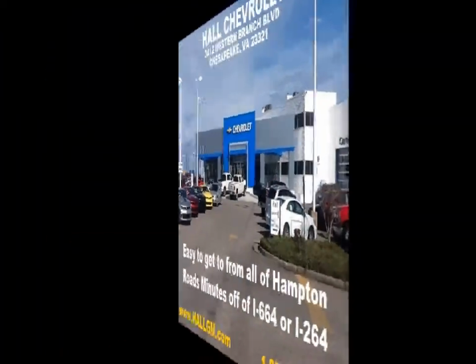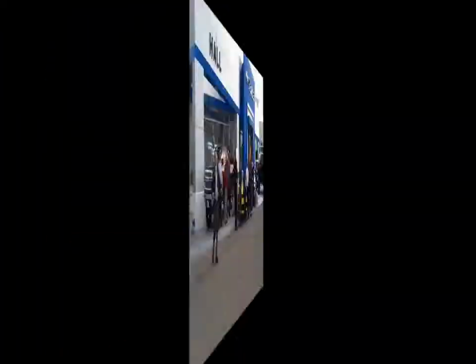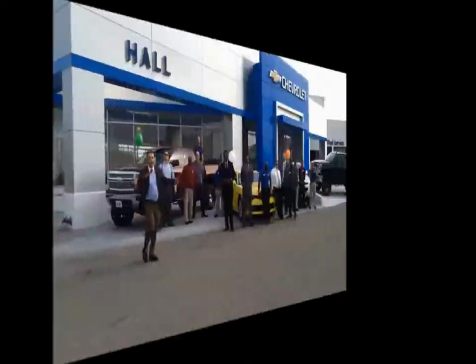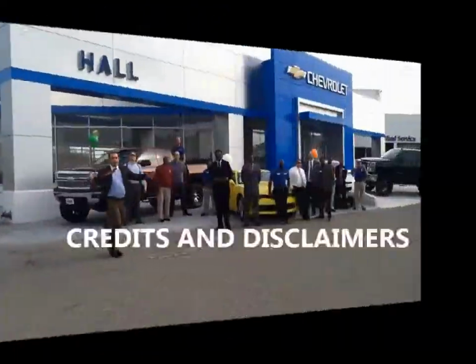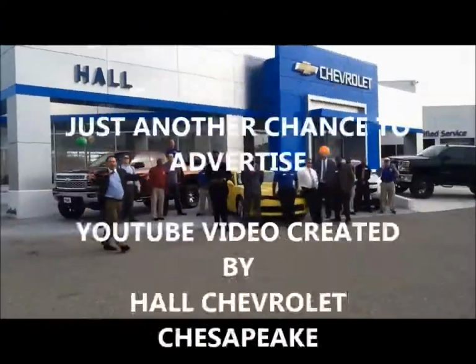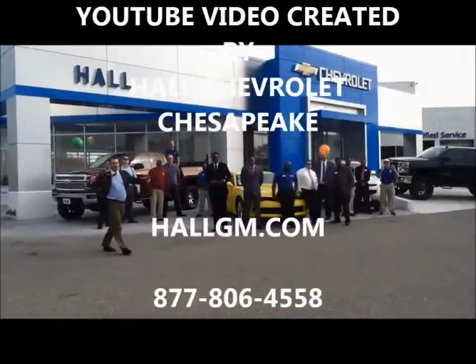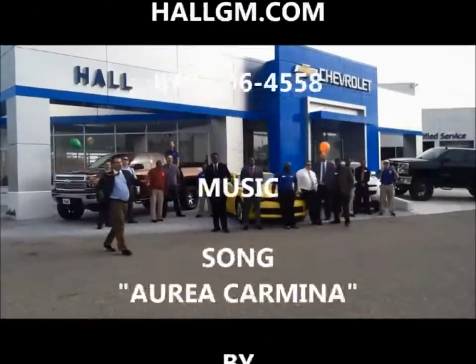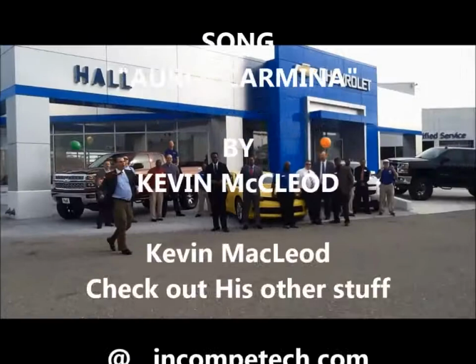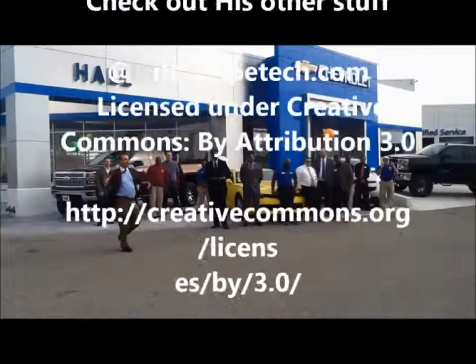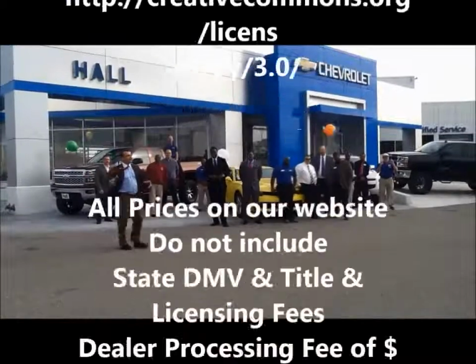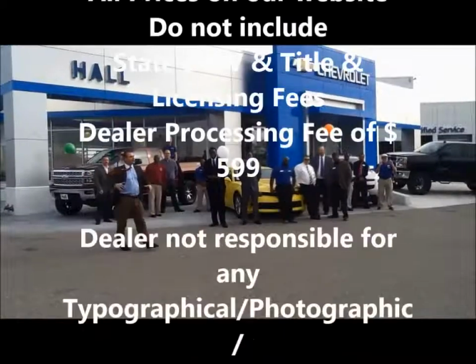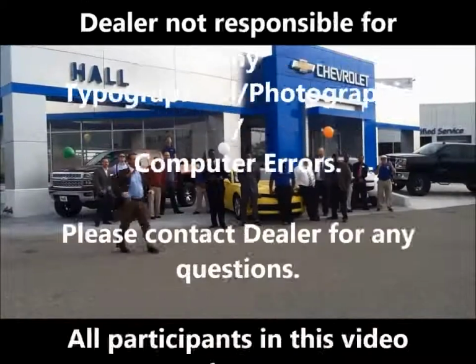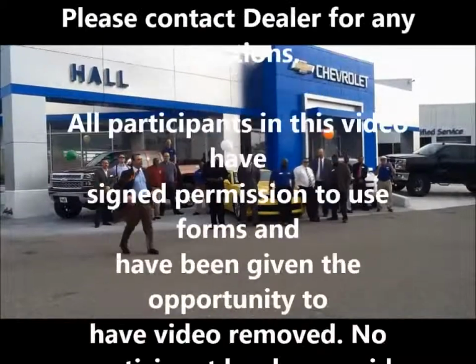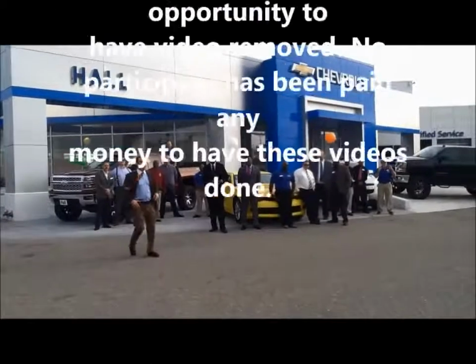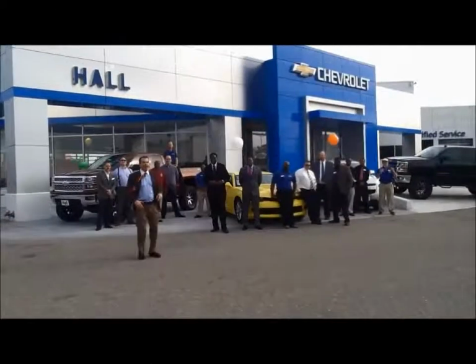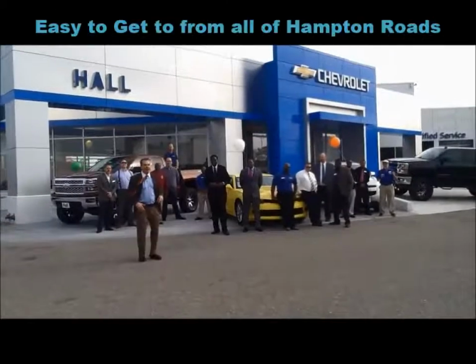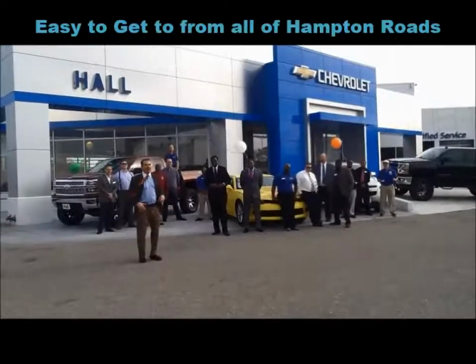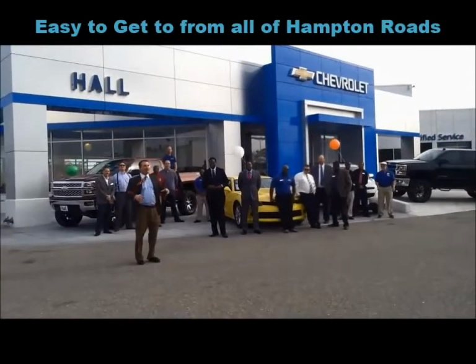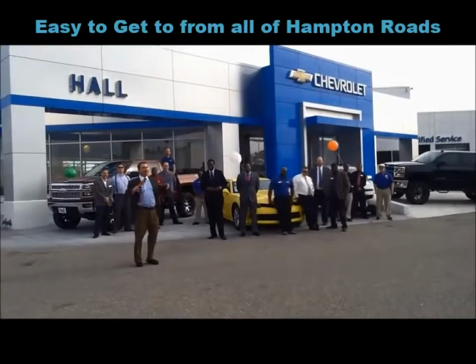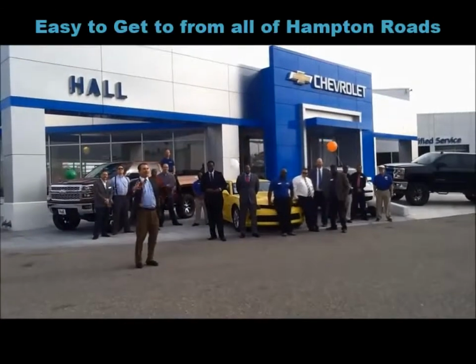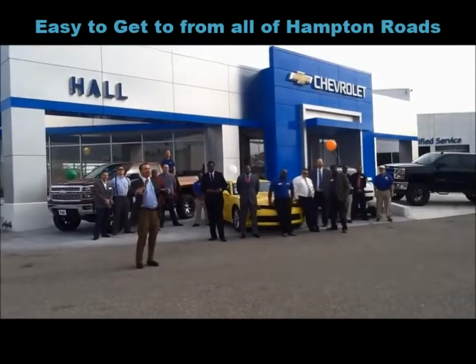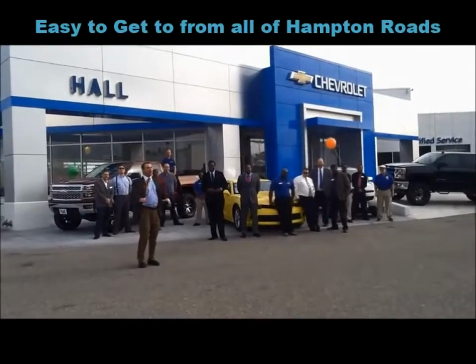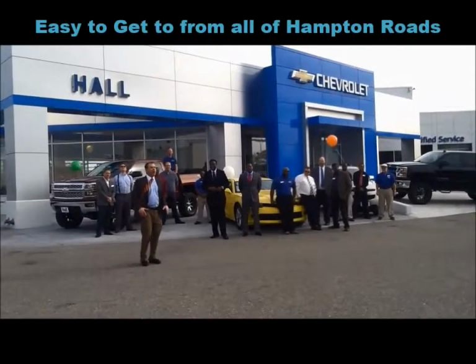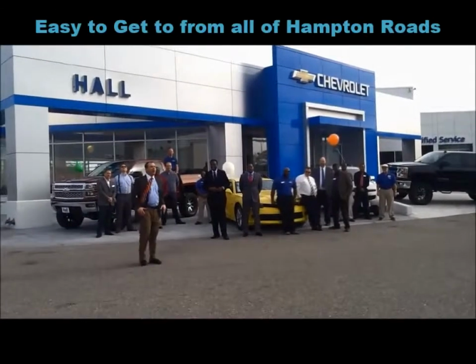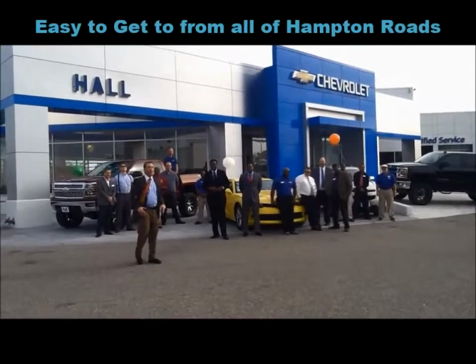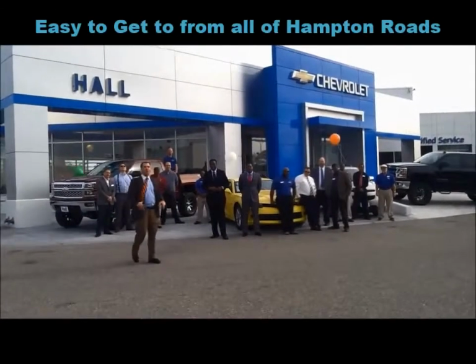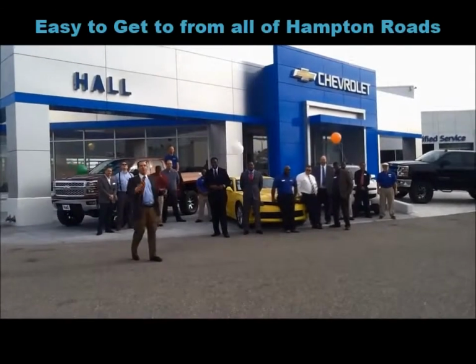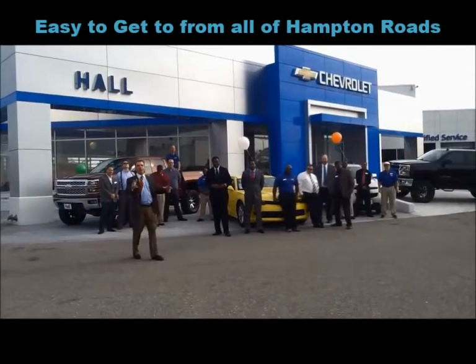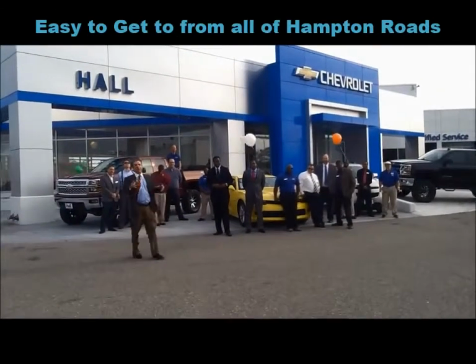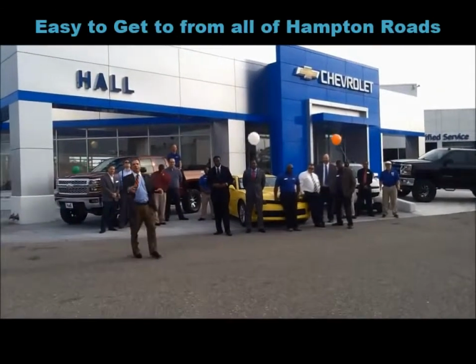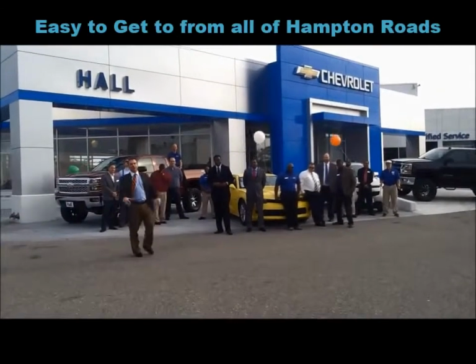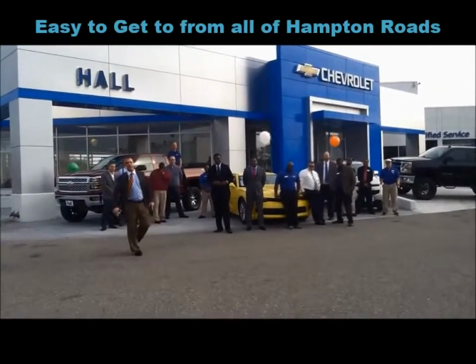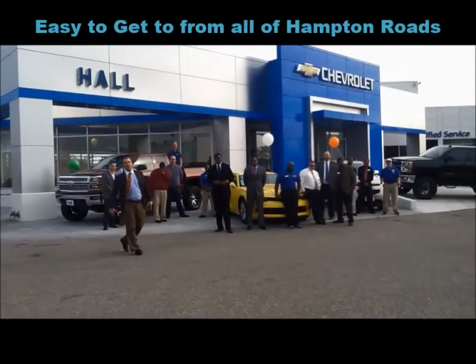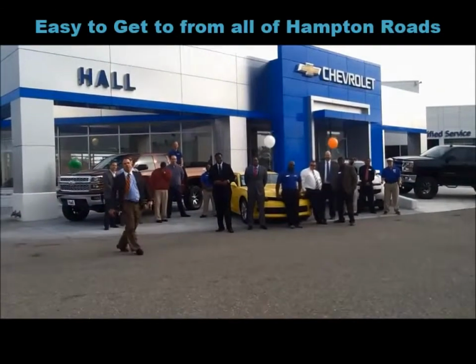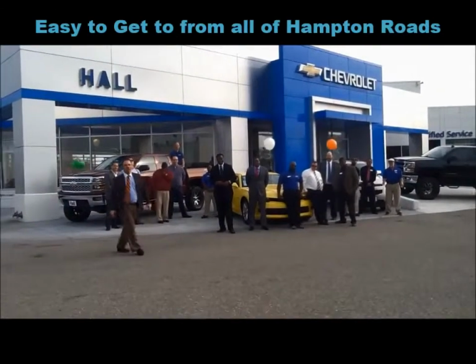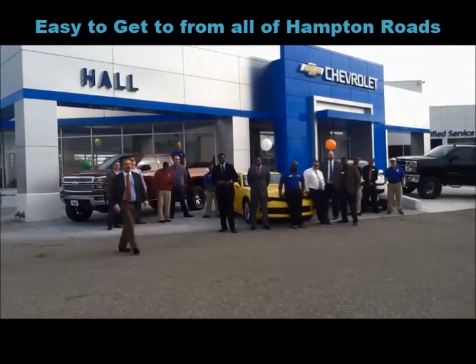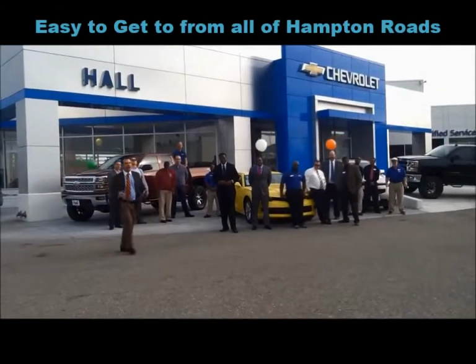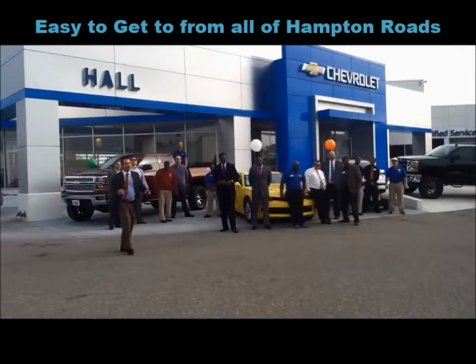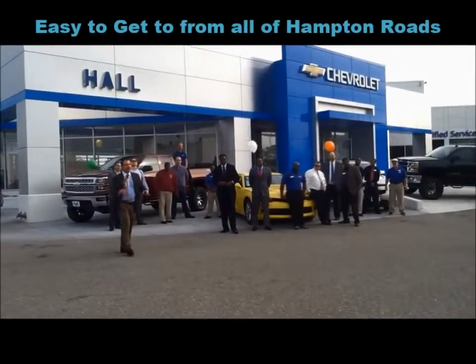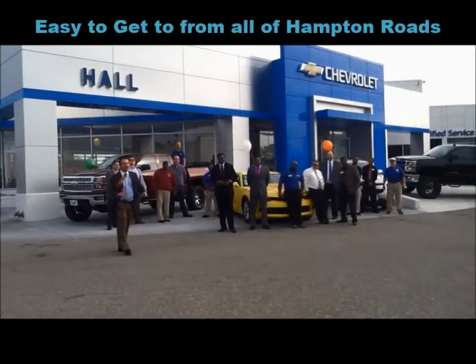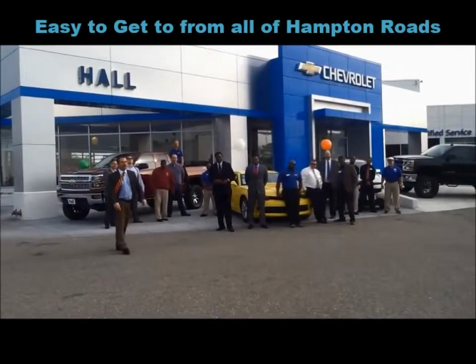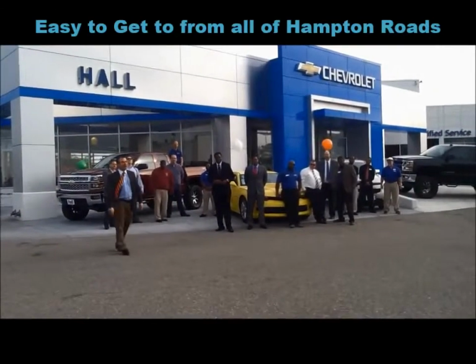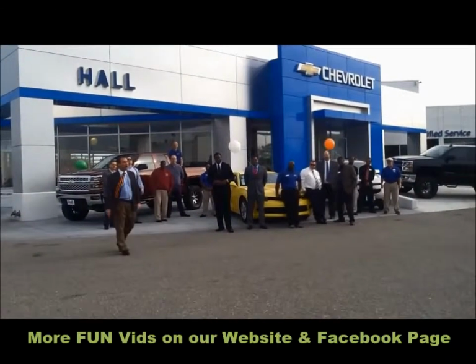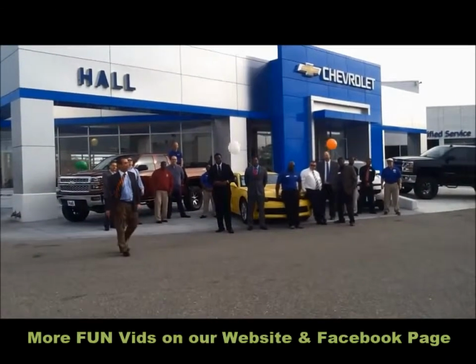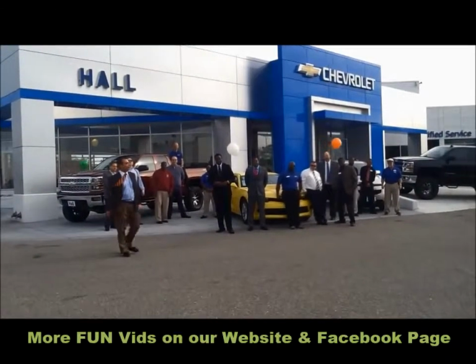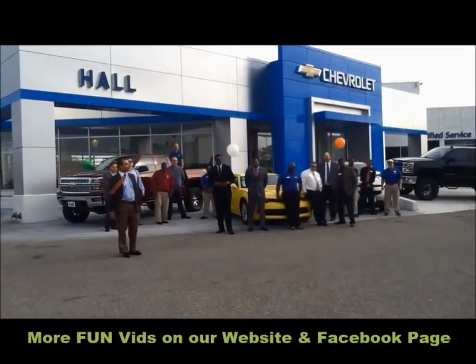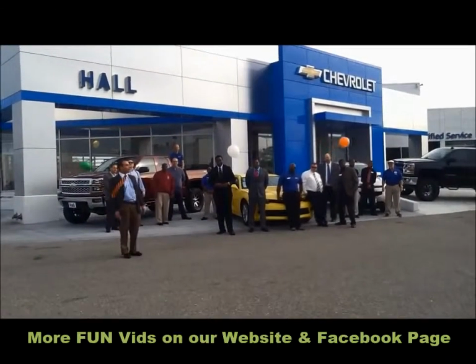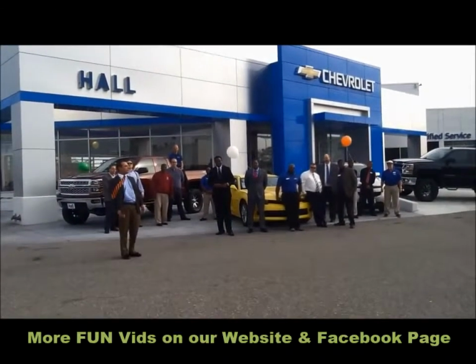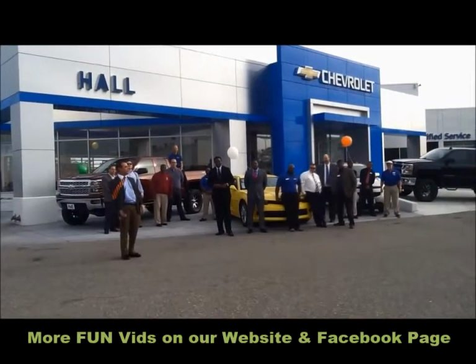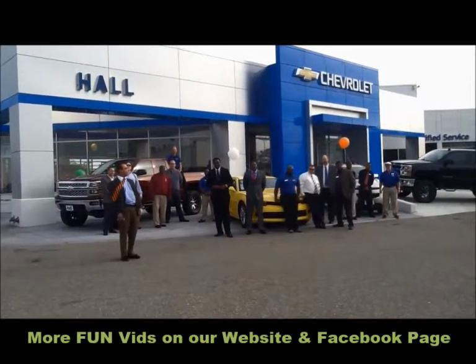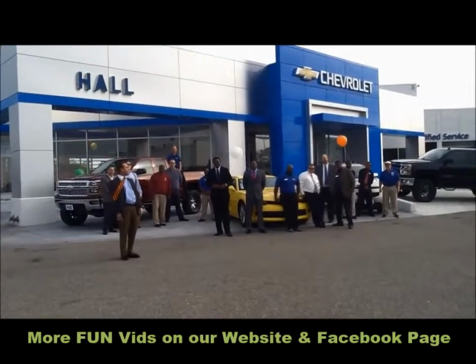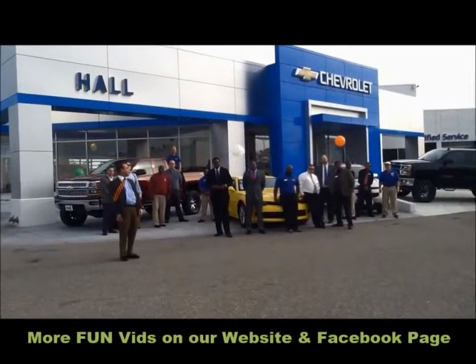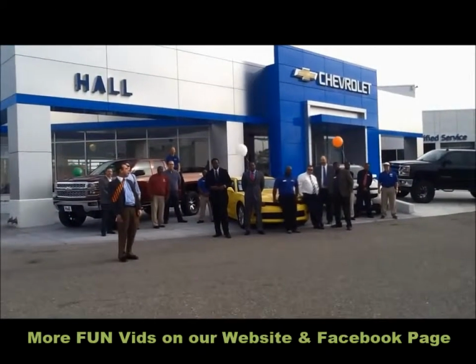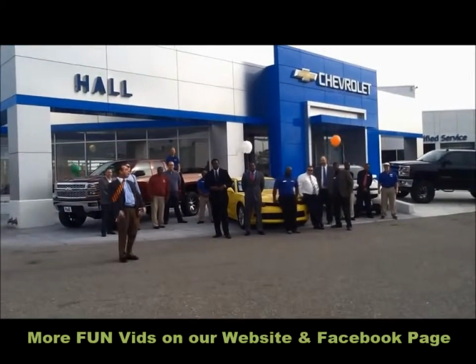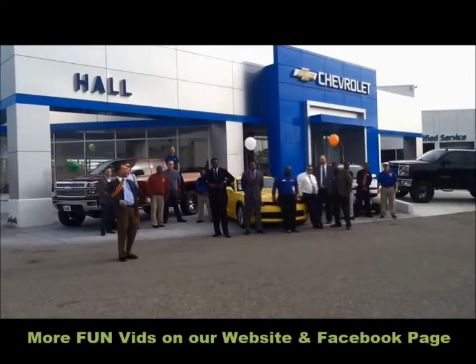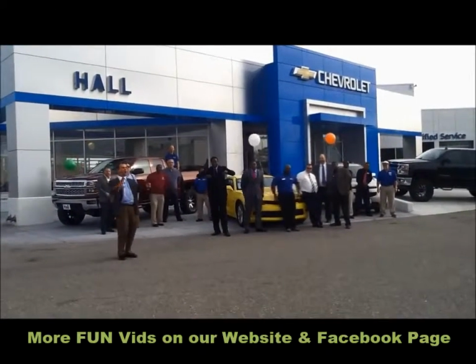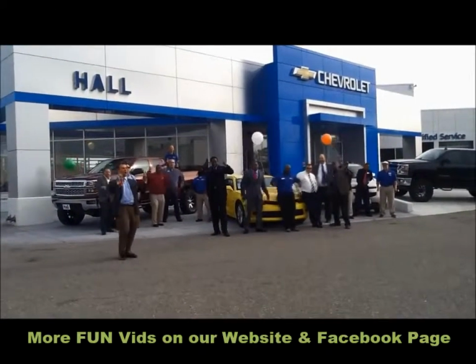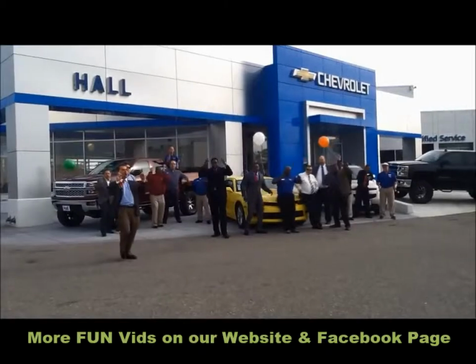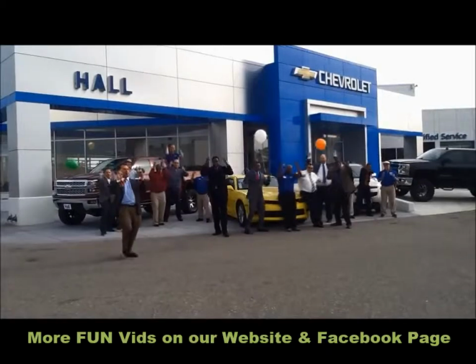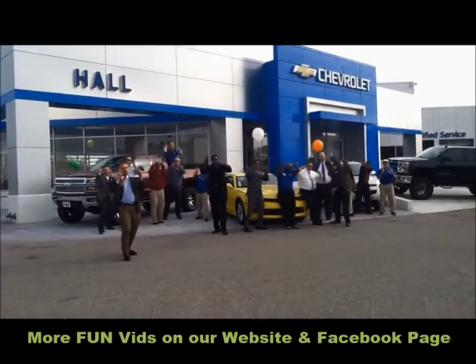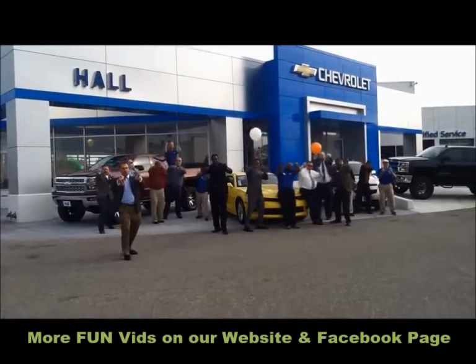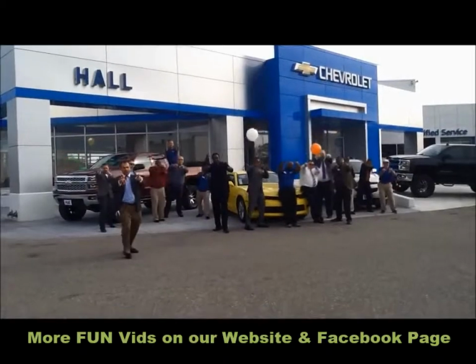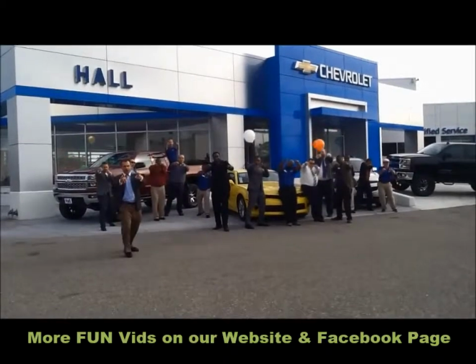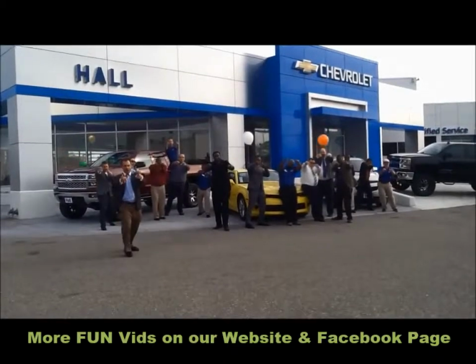Hey guys, we're Hall Chevrolet here — deals are going on, people are saving money, we're having some fun, and we're putting people's names on the board!